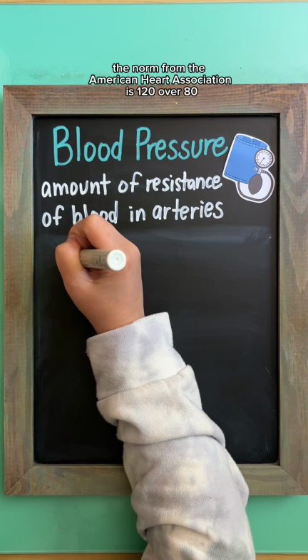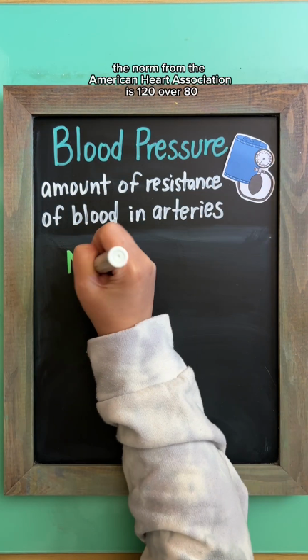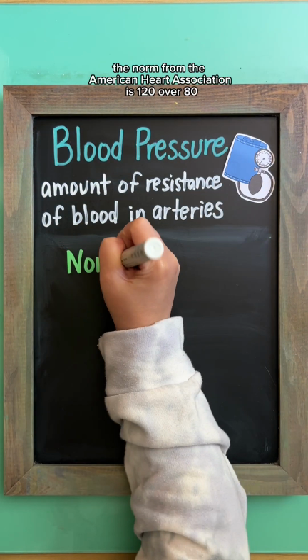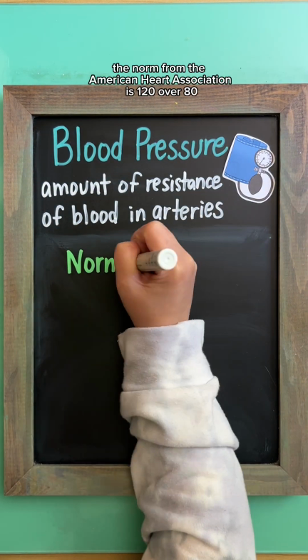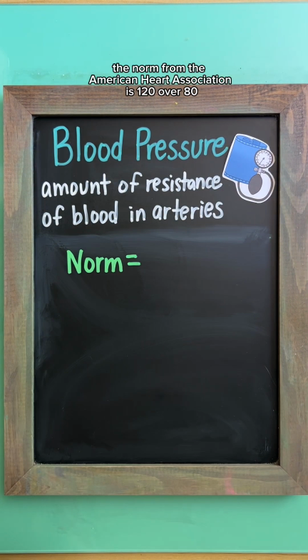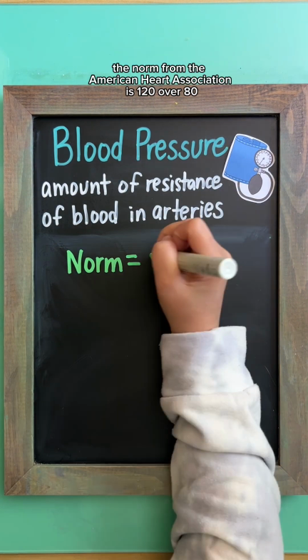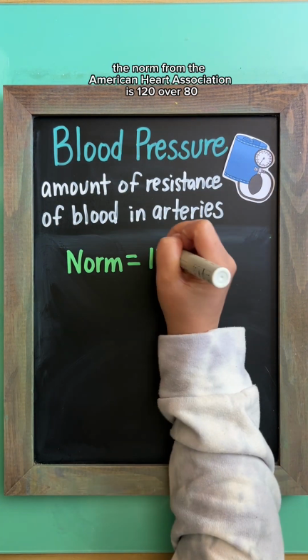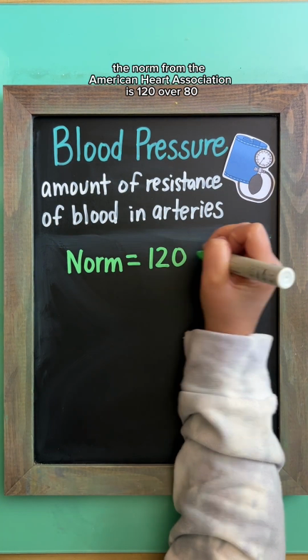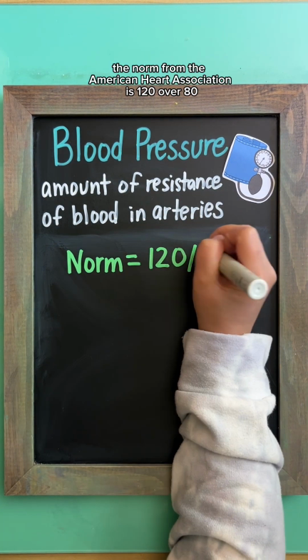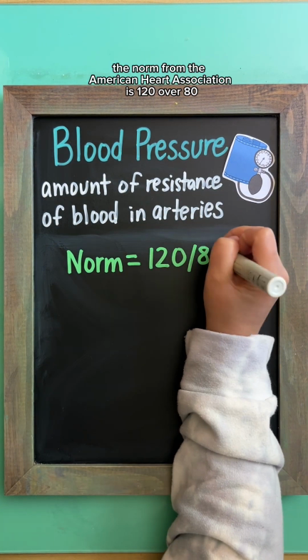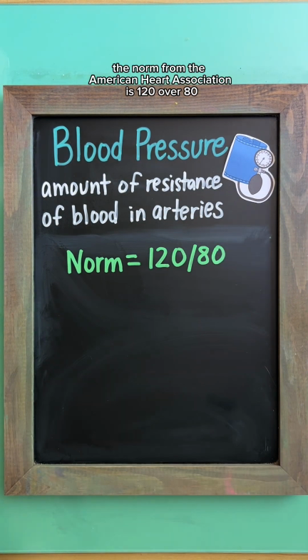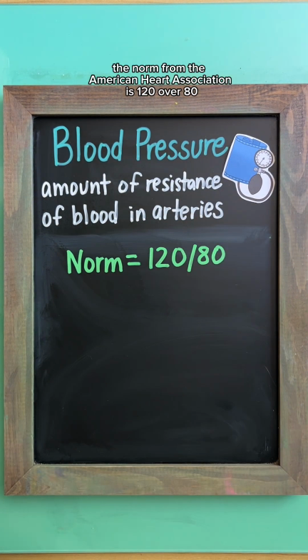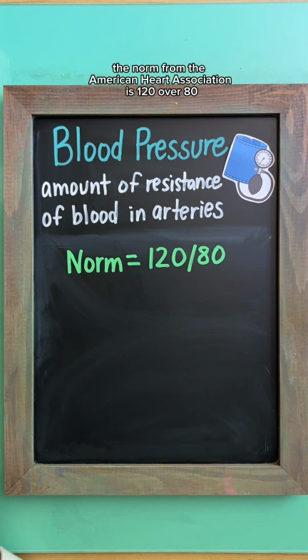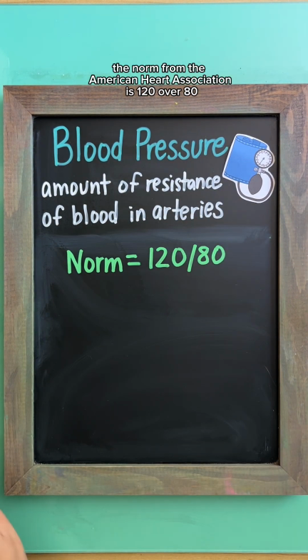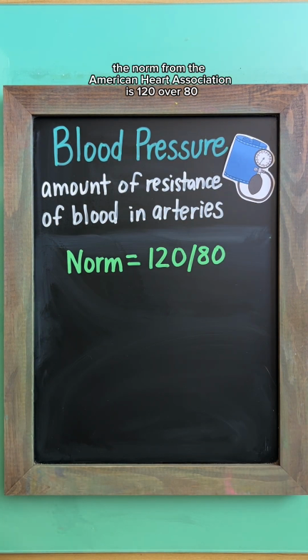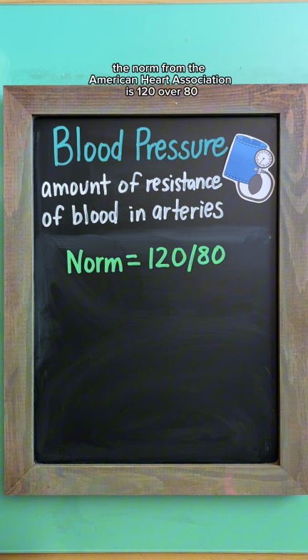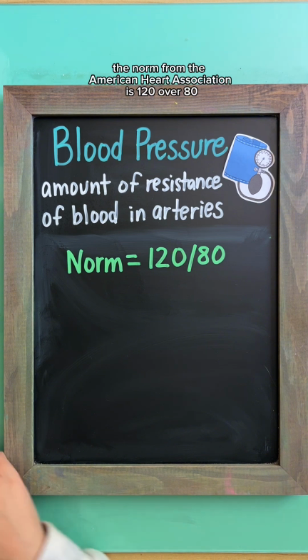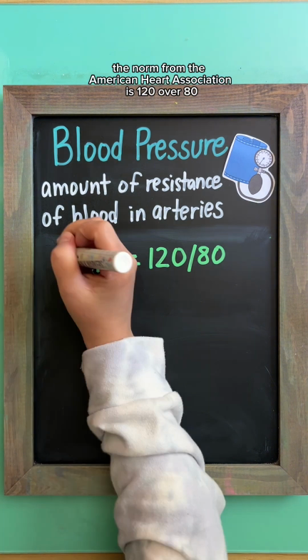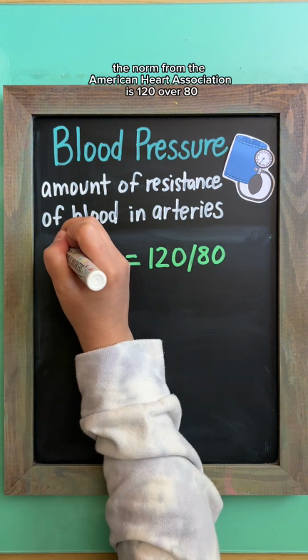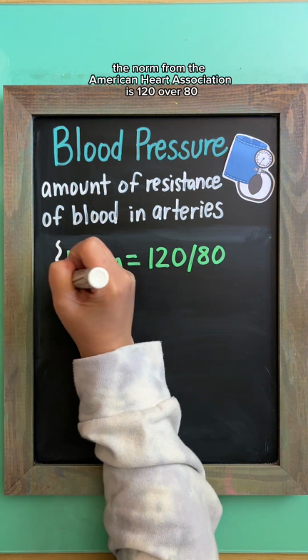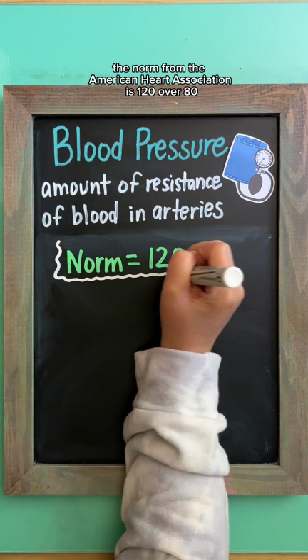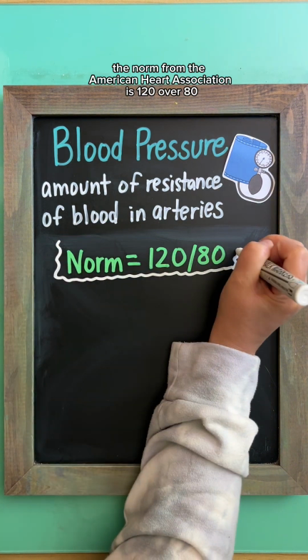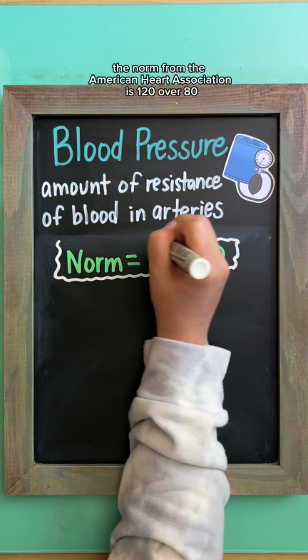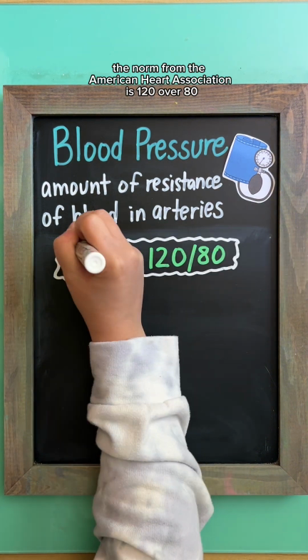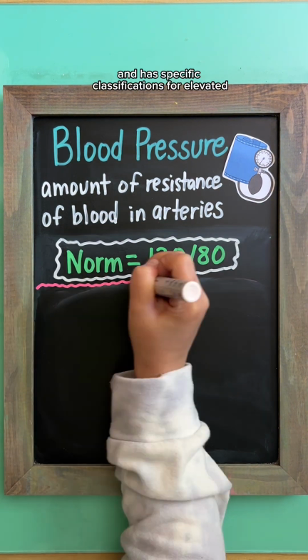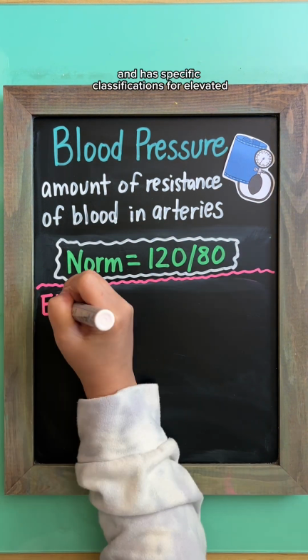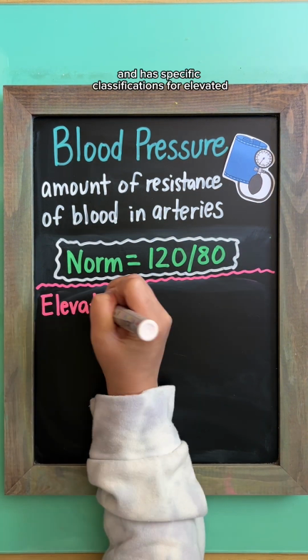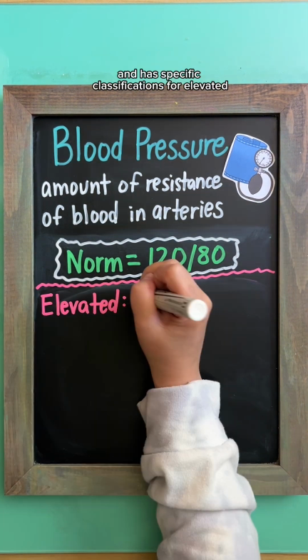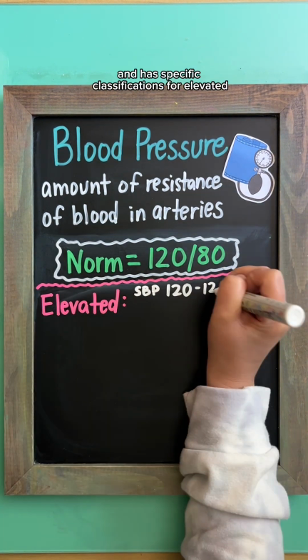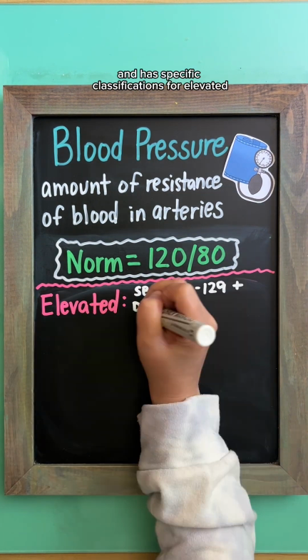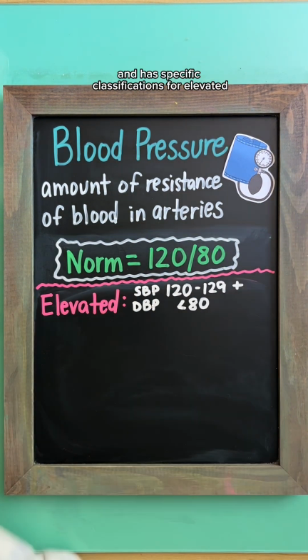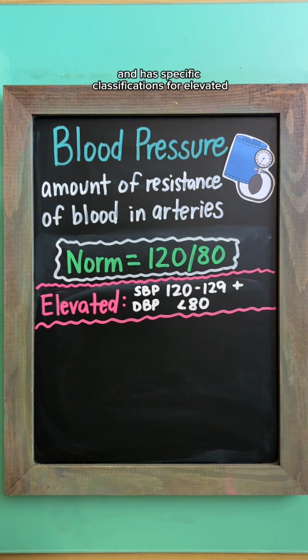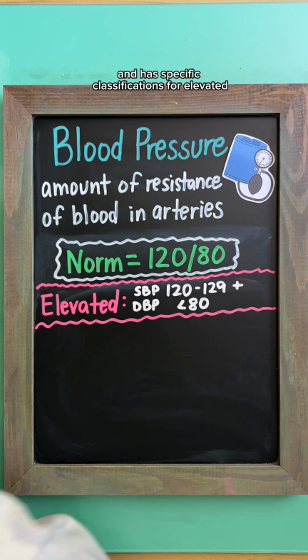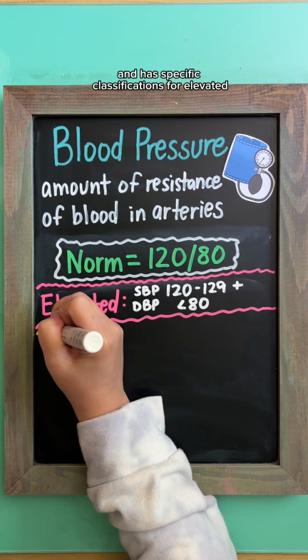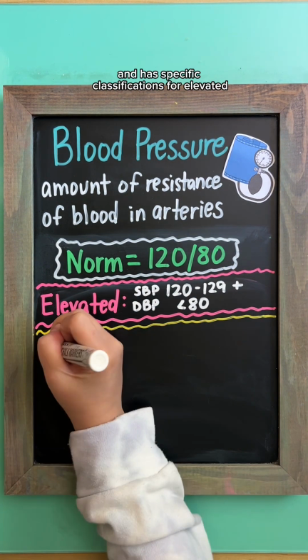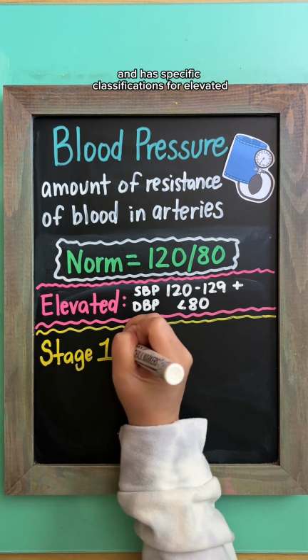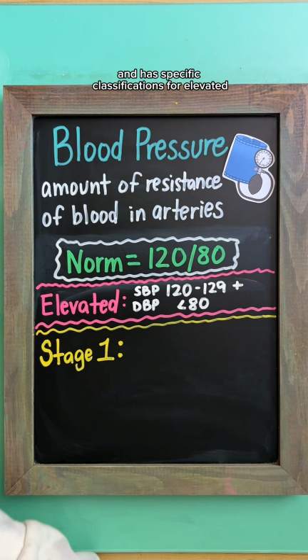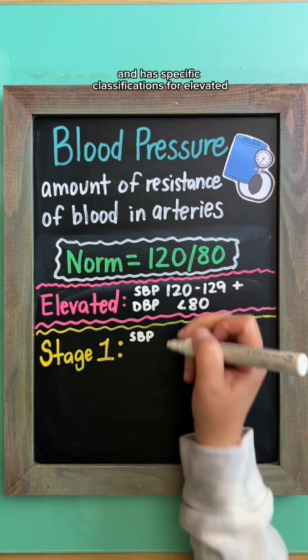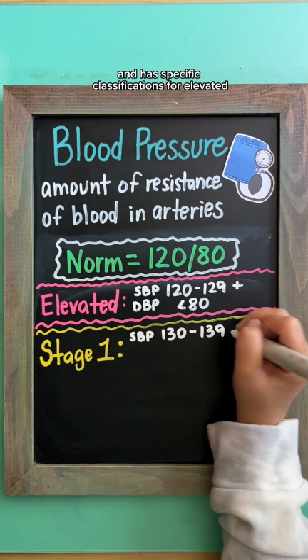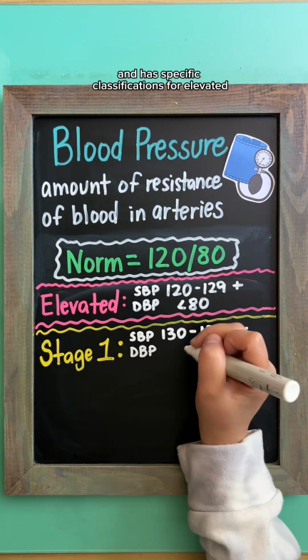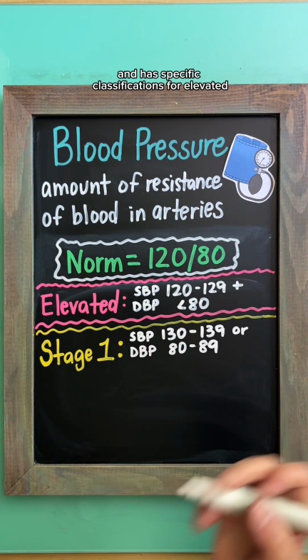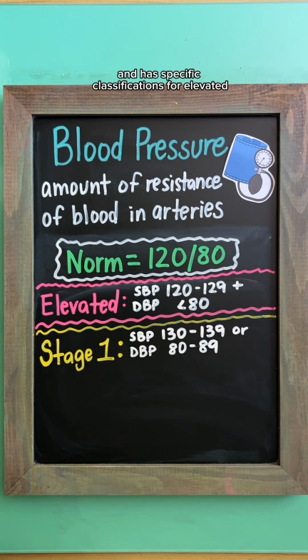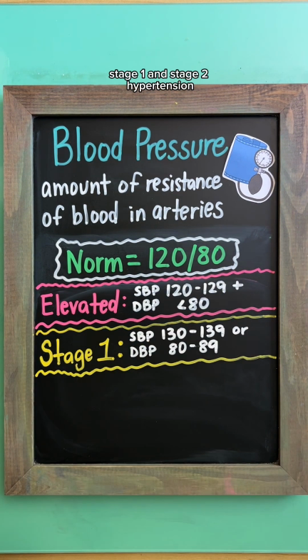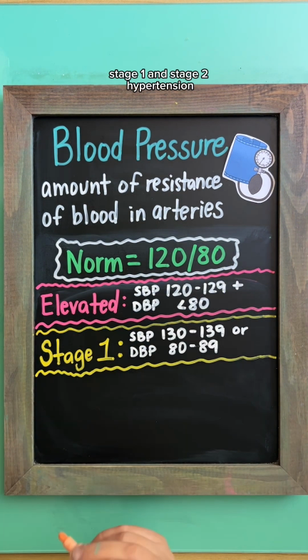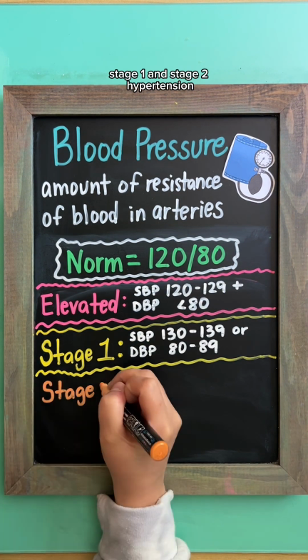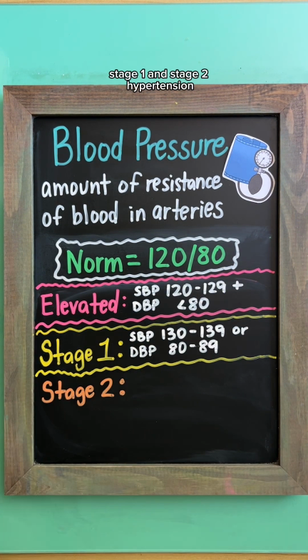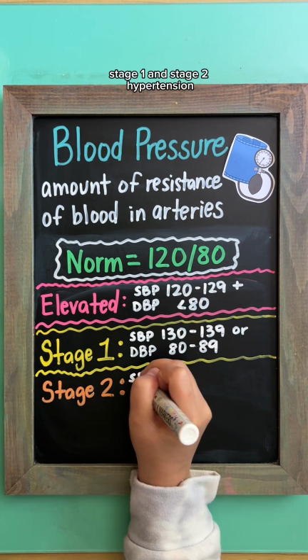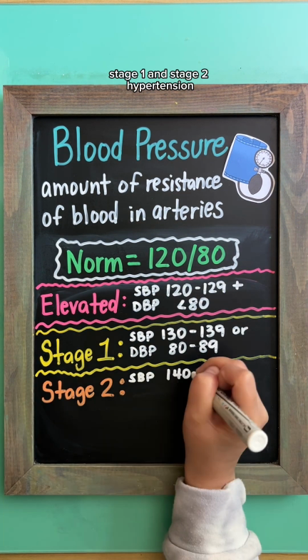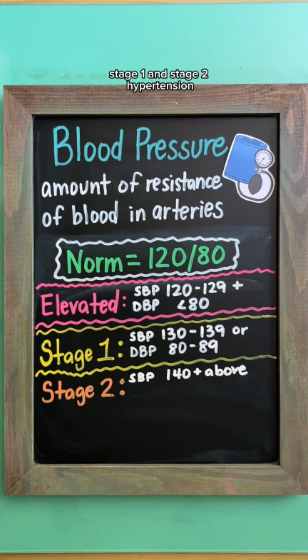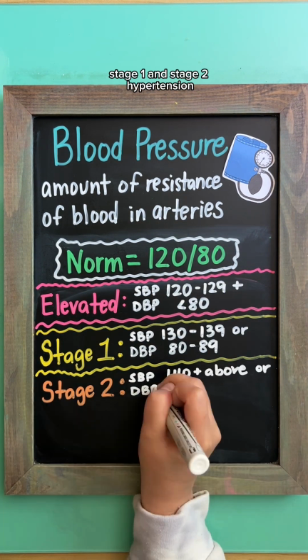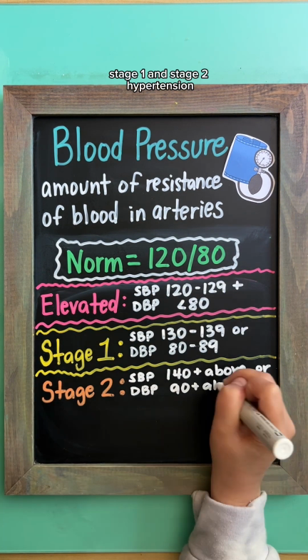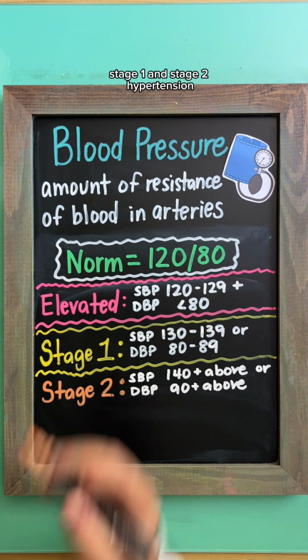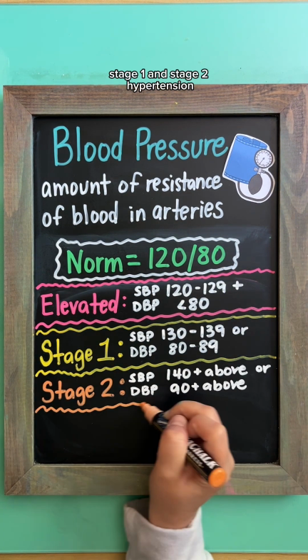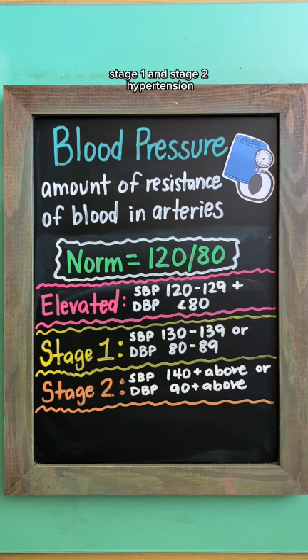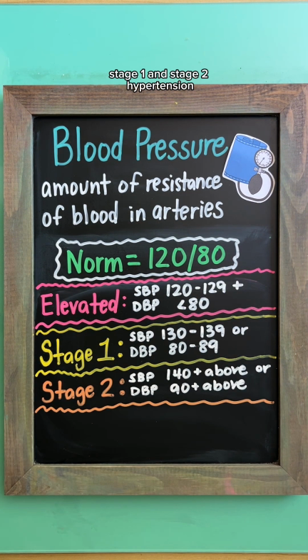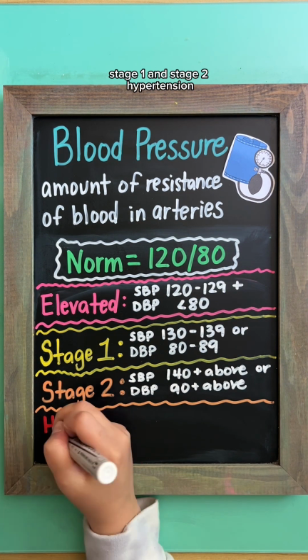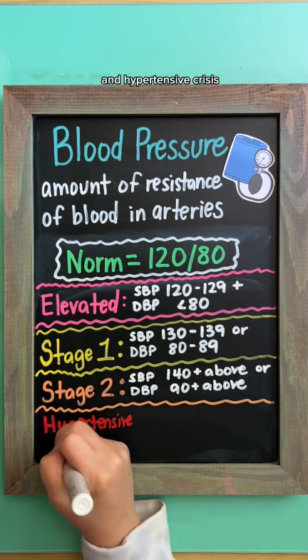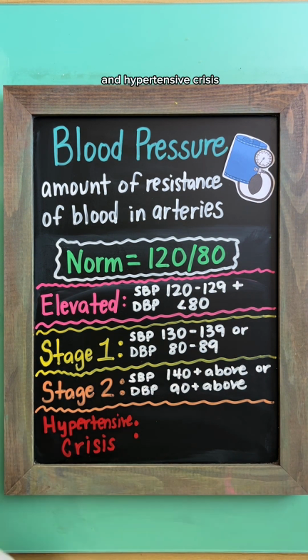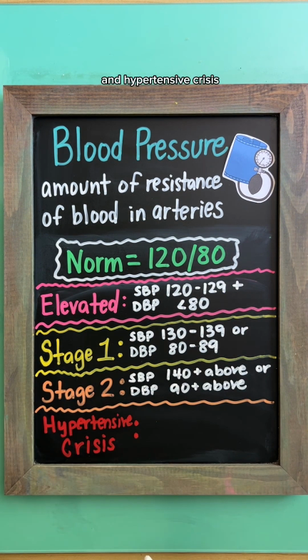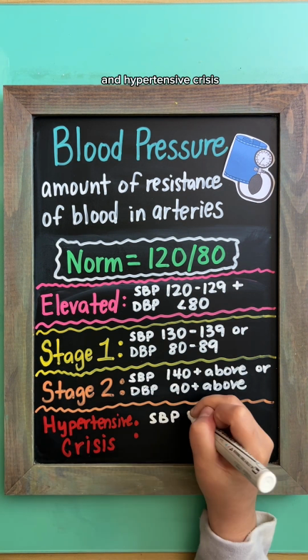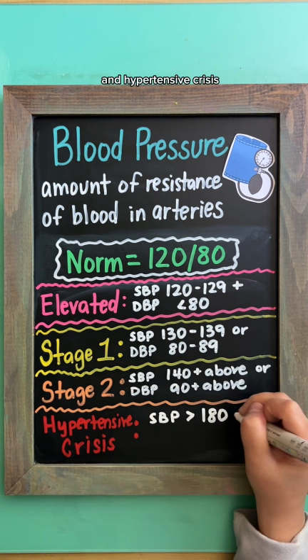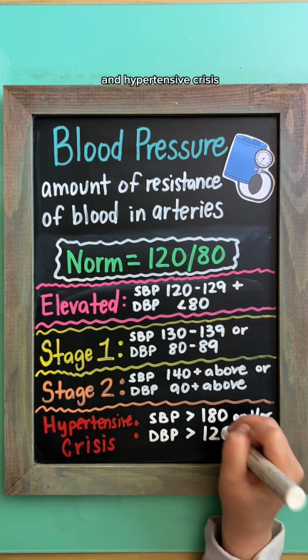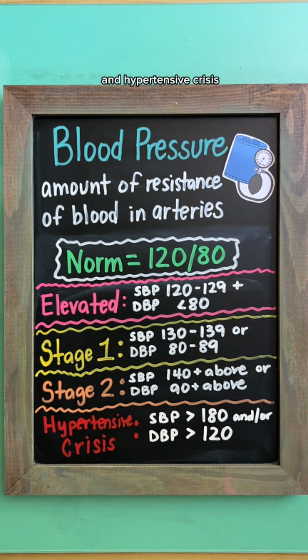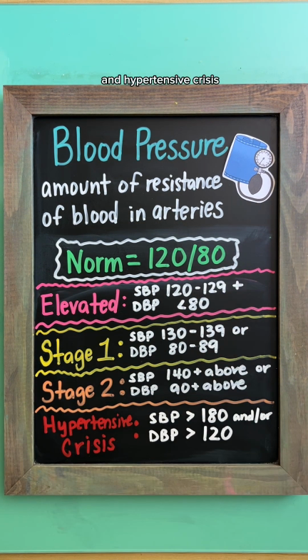The norm for the American Heart Association is 120 over 80, and has specific classifications for elevated, stage 1 and stage 2 hypertension, and hypertensive crisis.